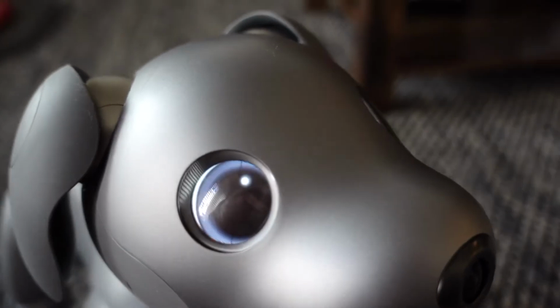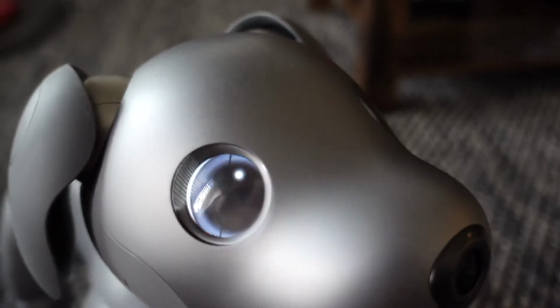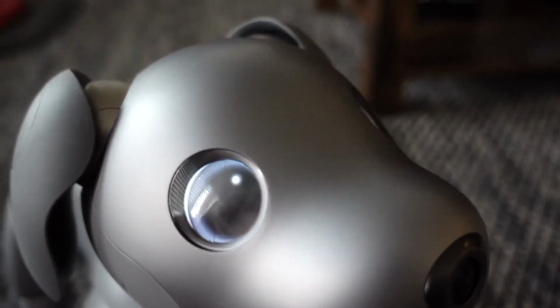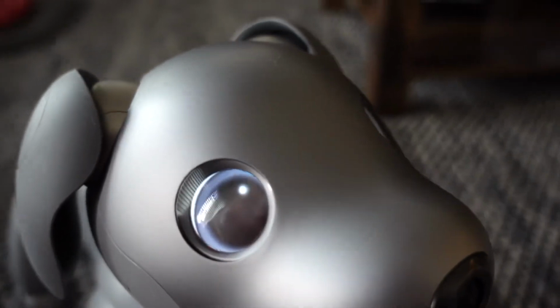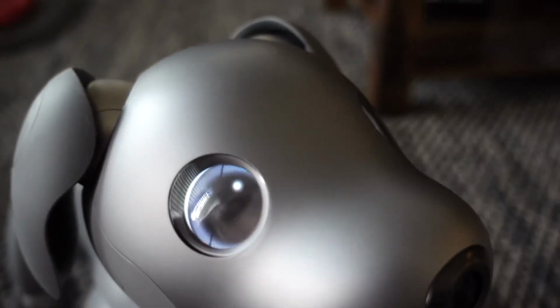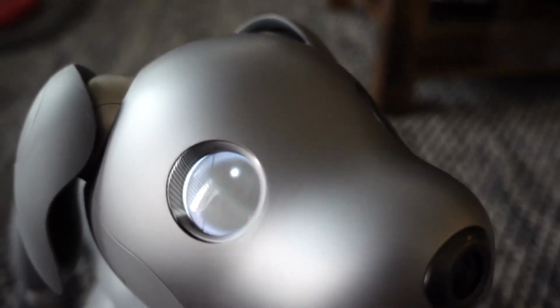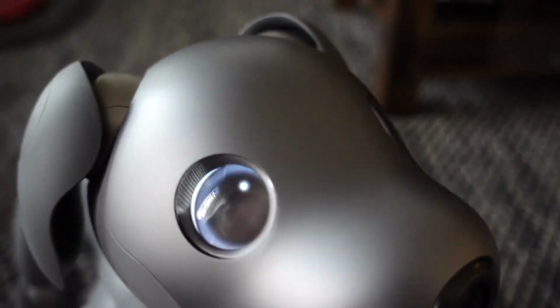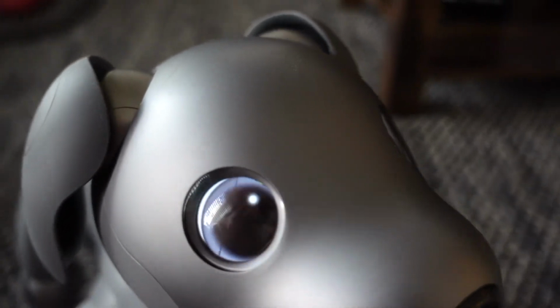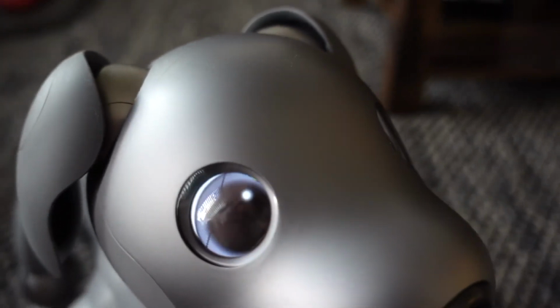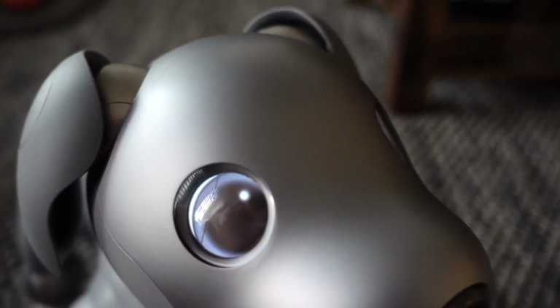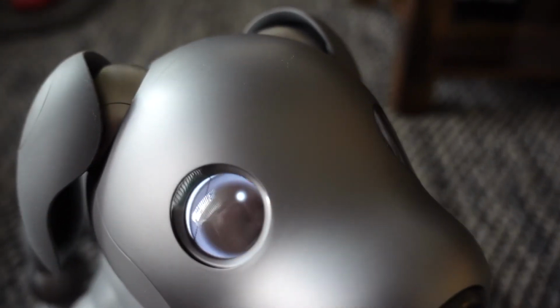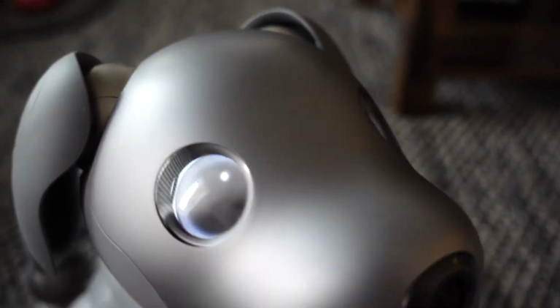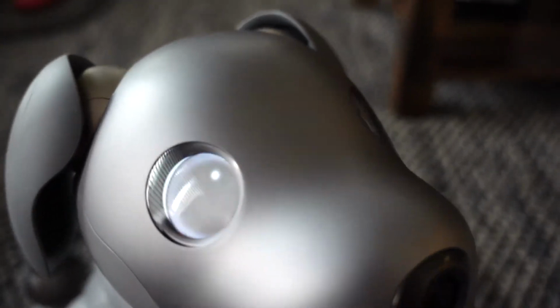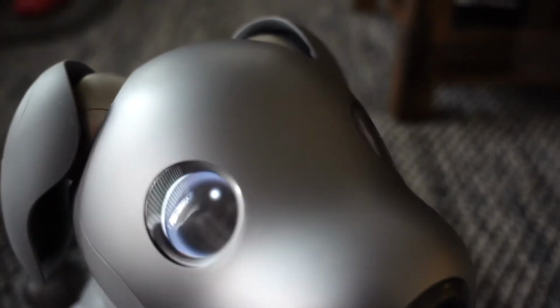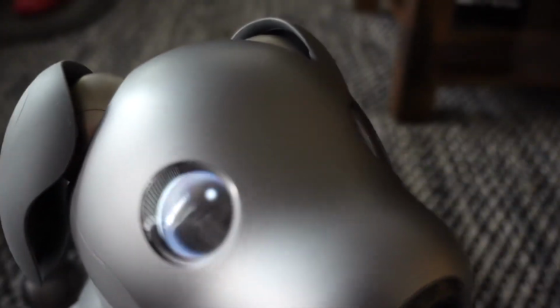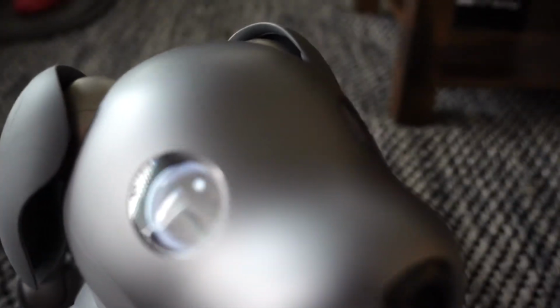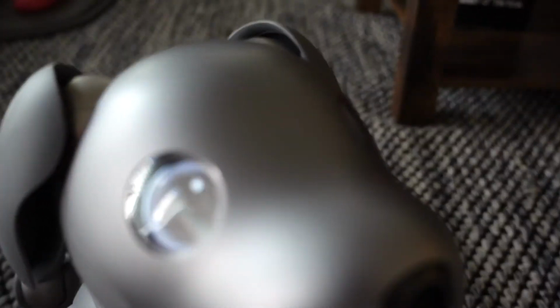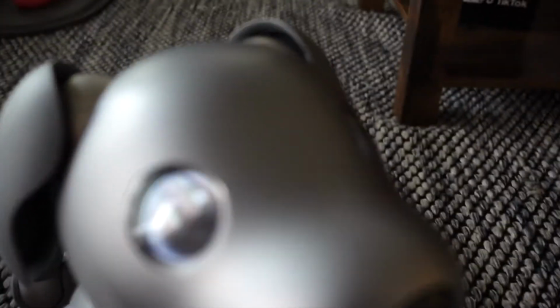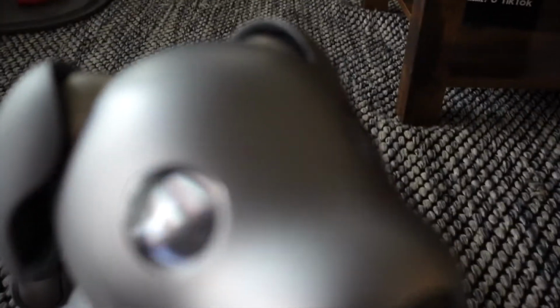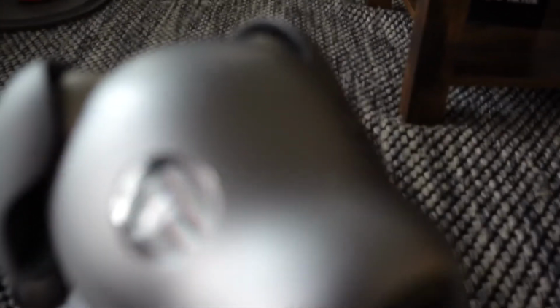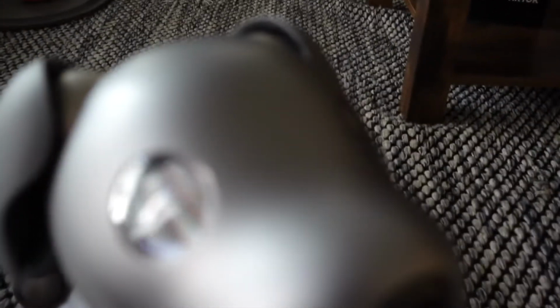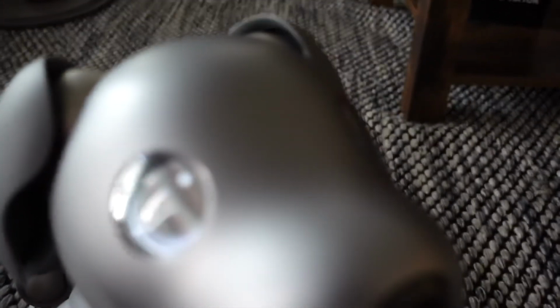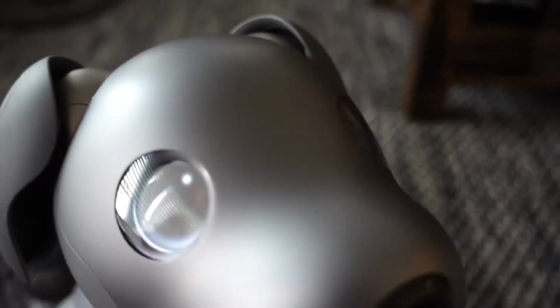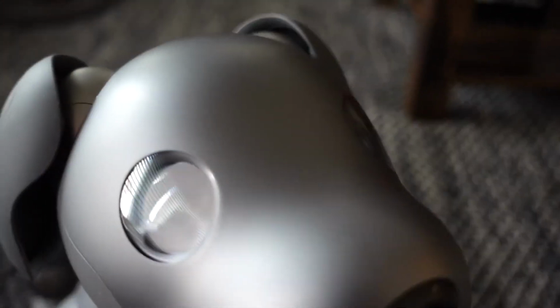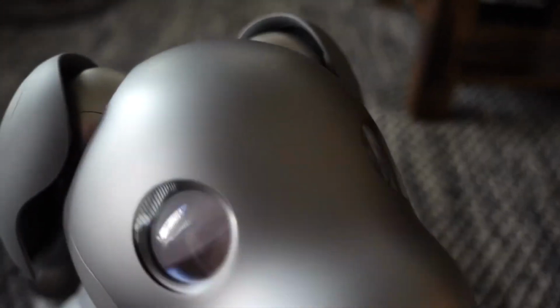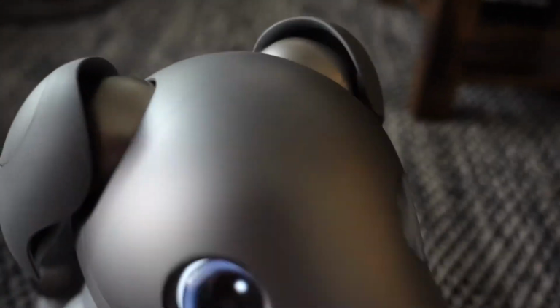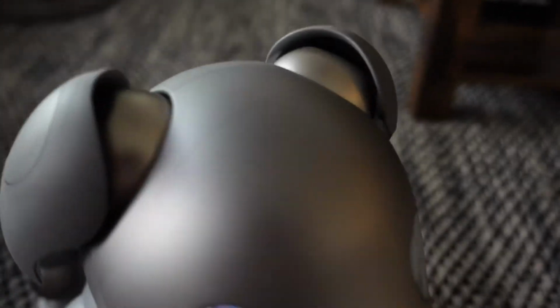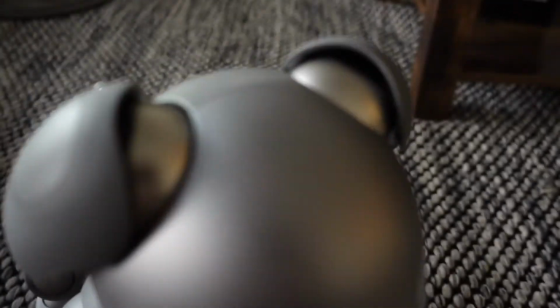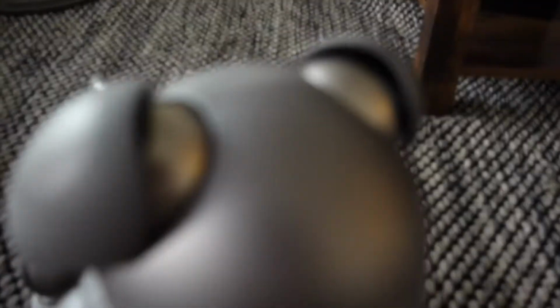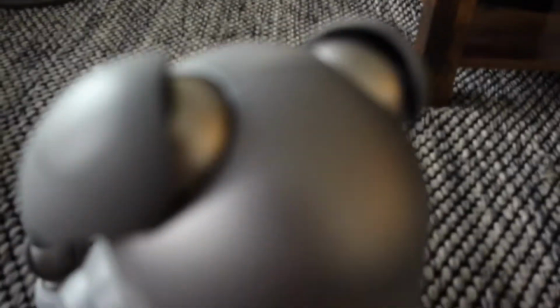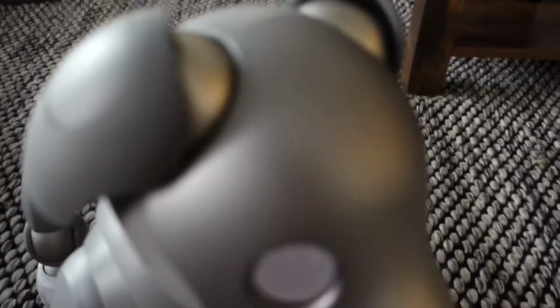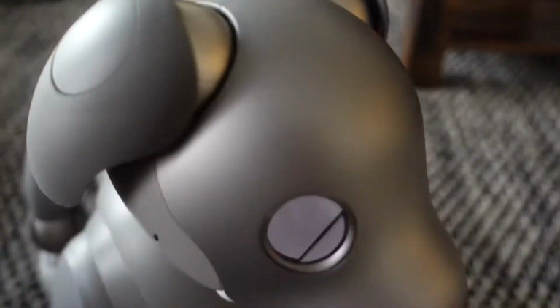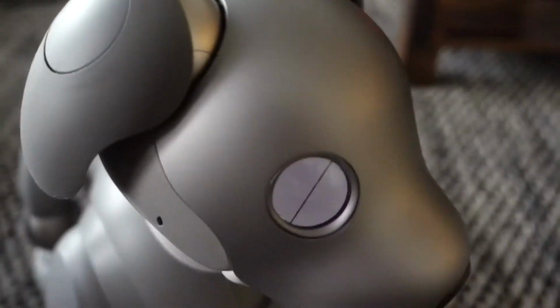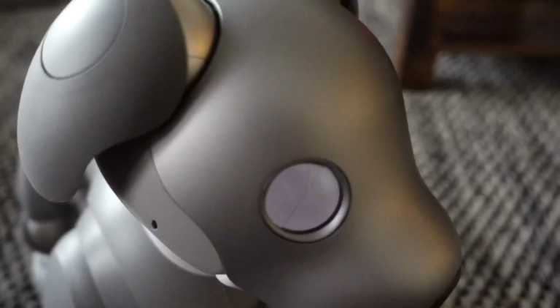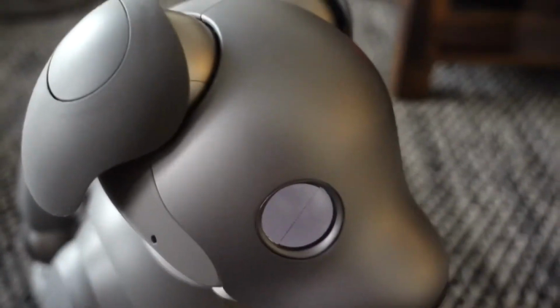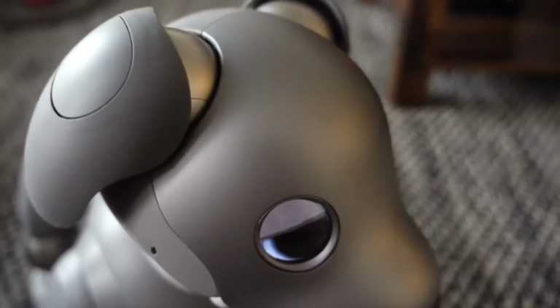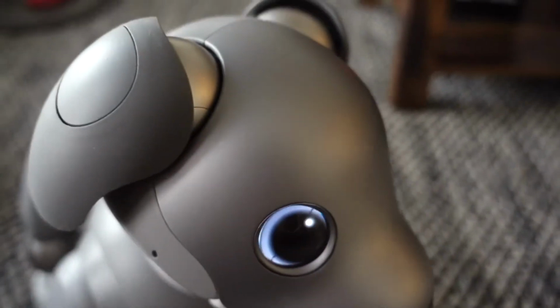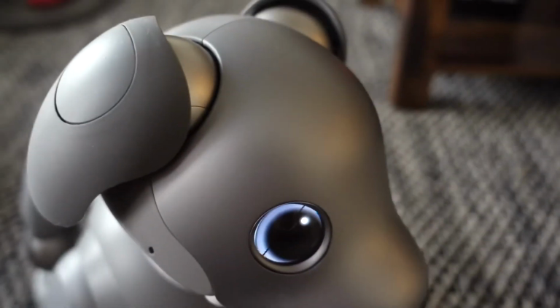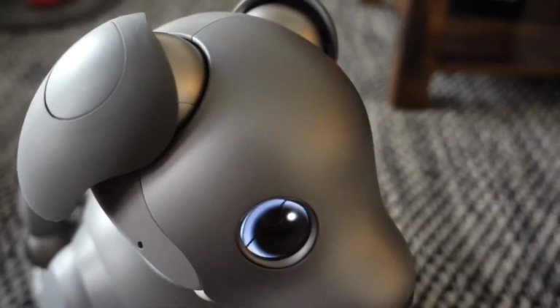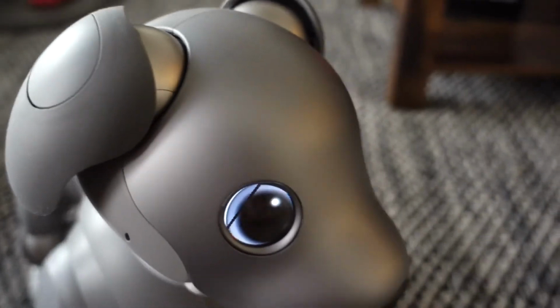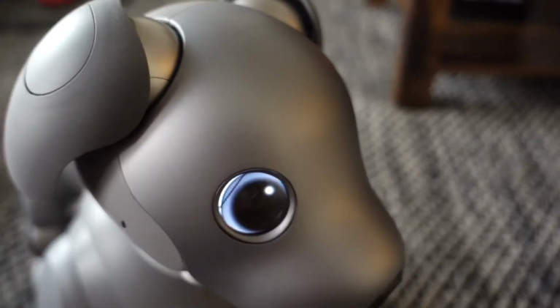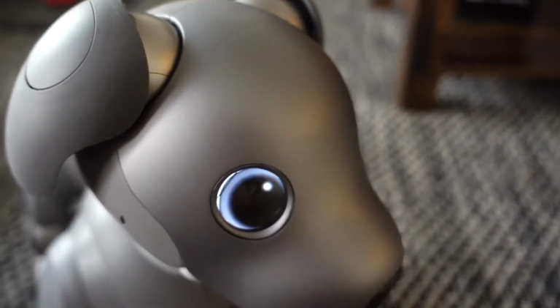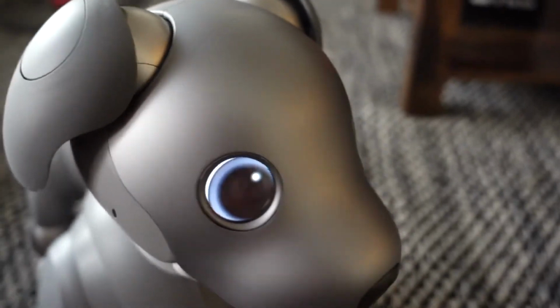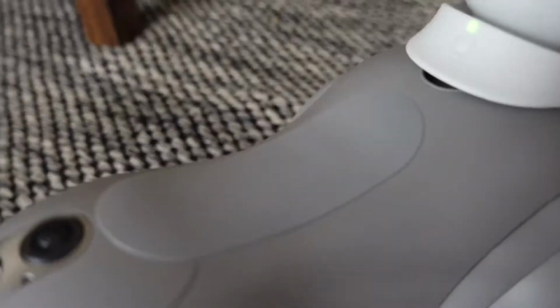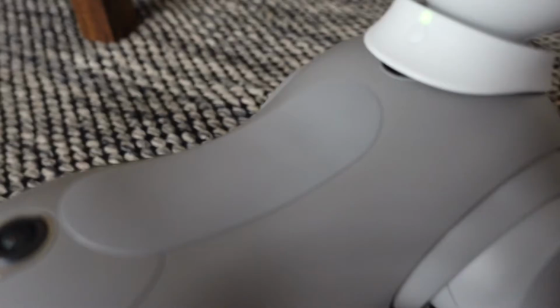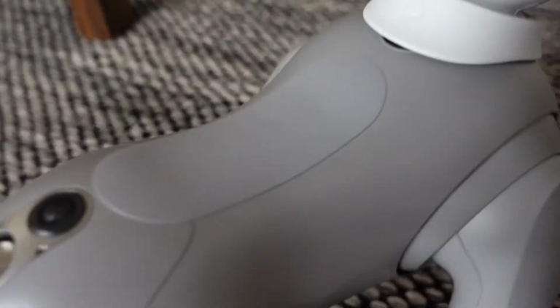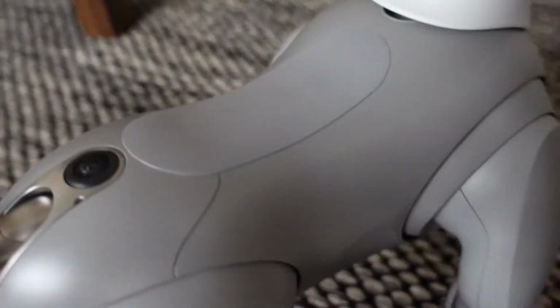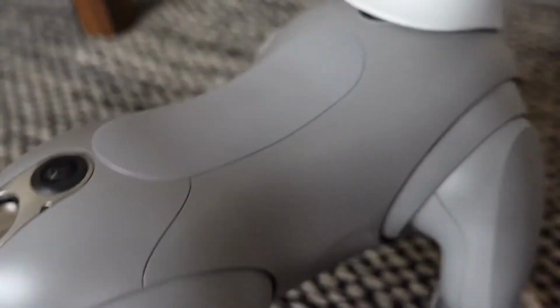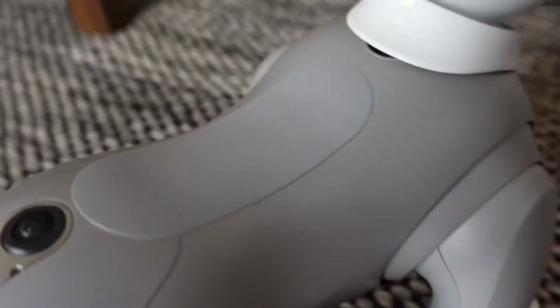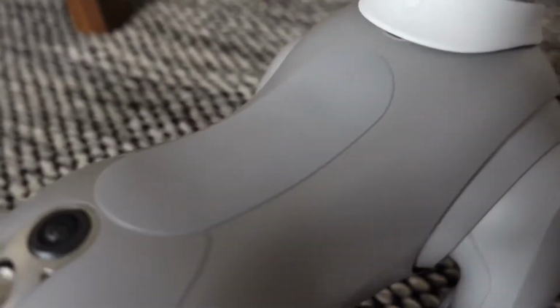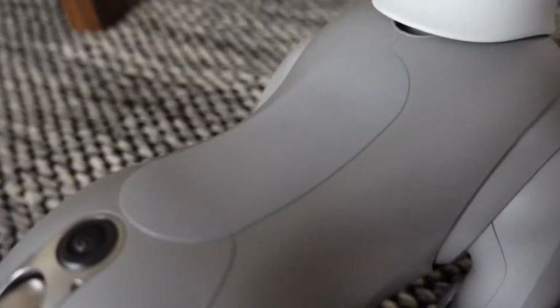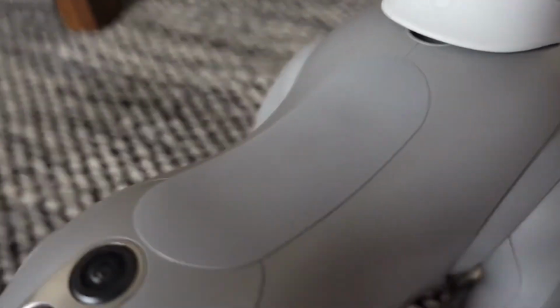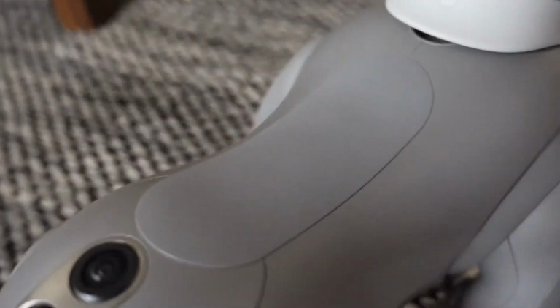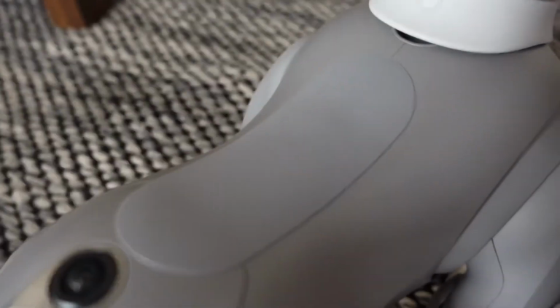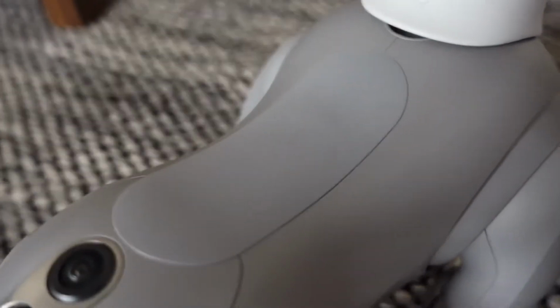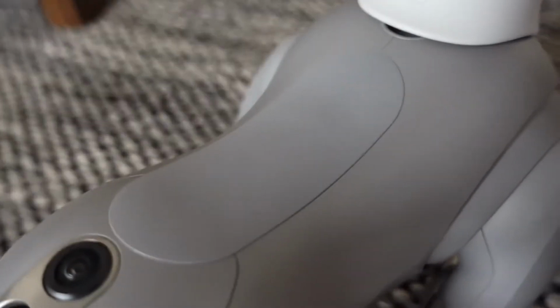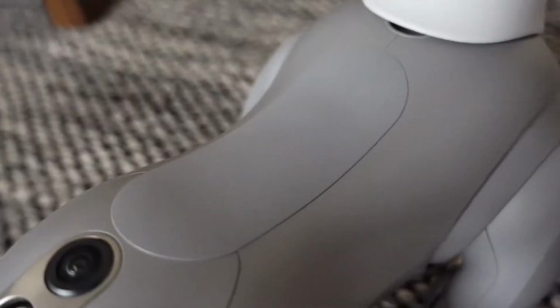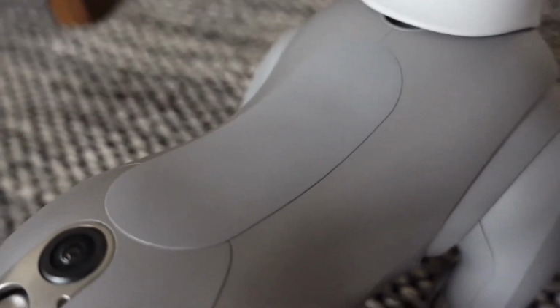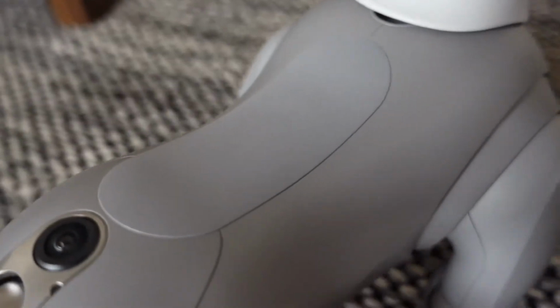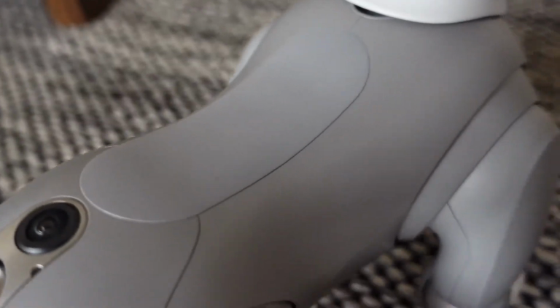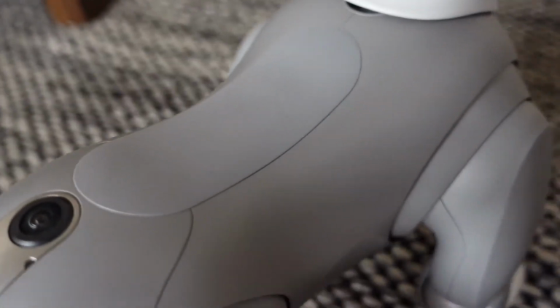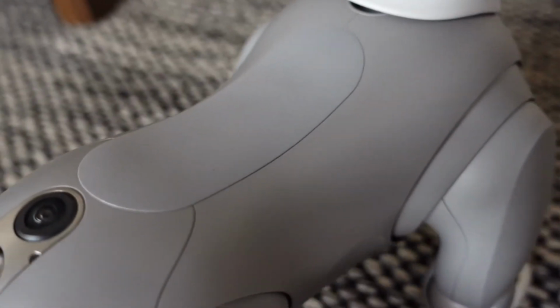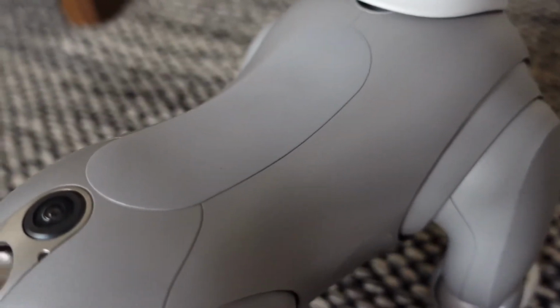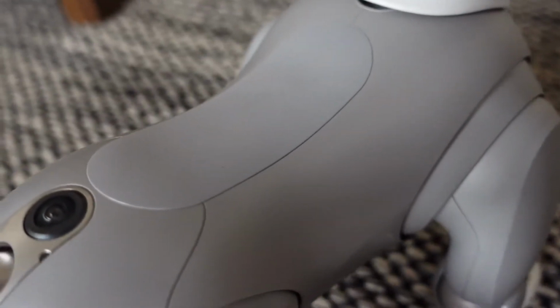AIVO also loves your affection. There are two touch sensors on your AIVO, one on the head and one along the back.